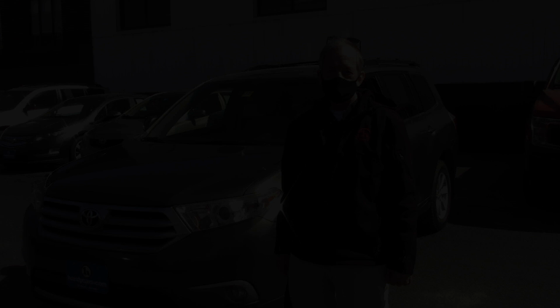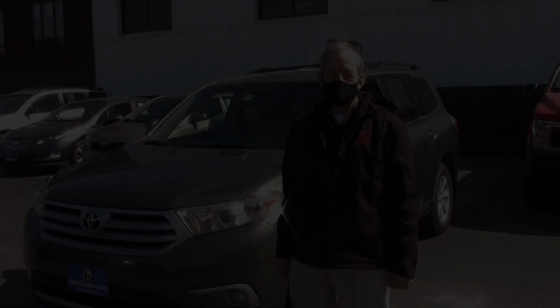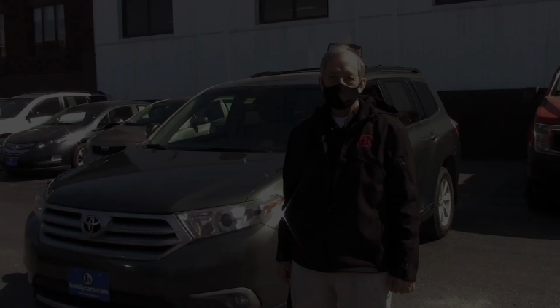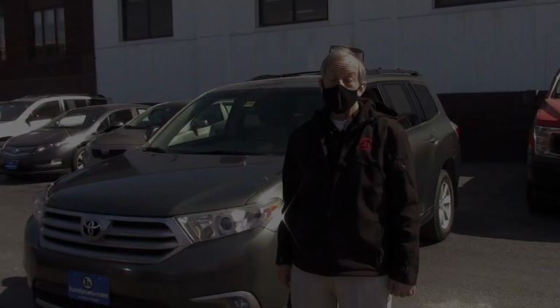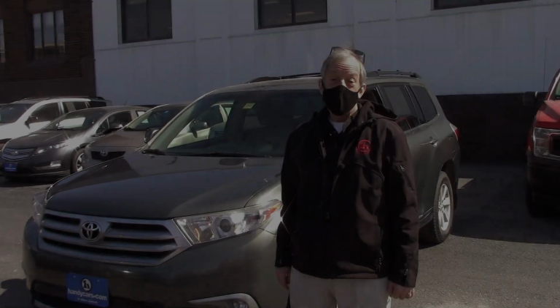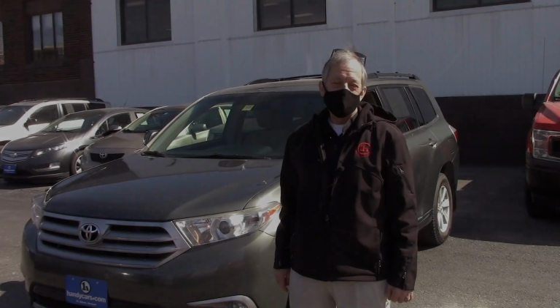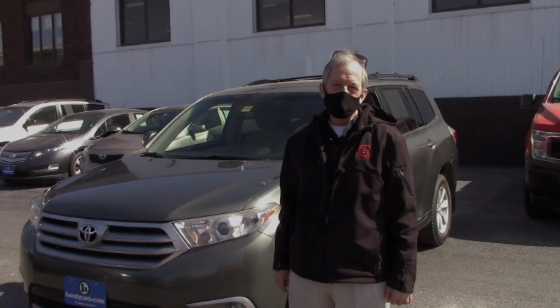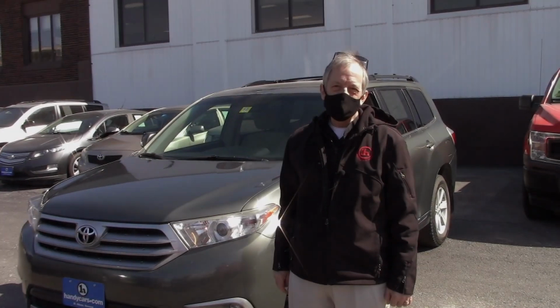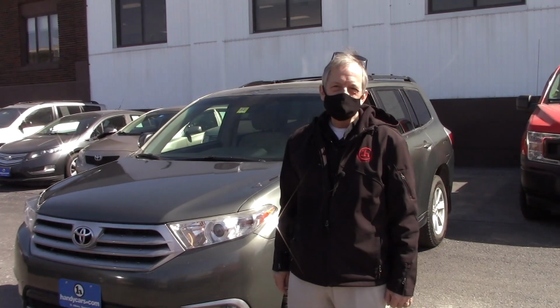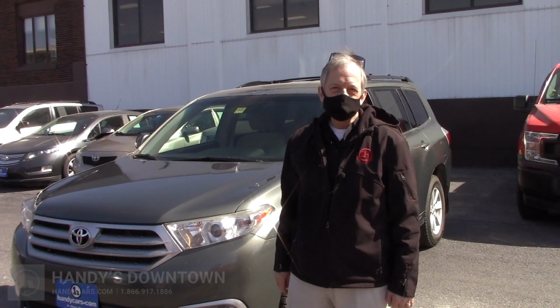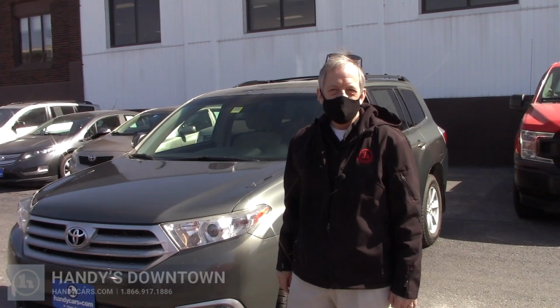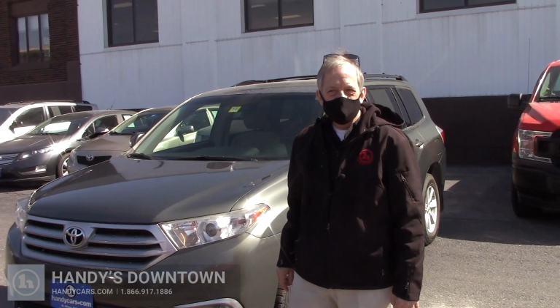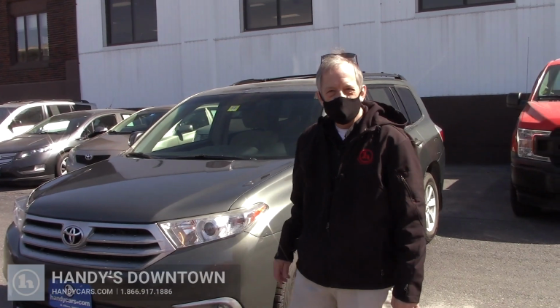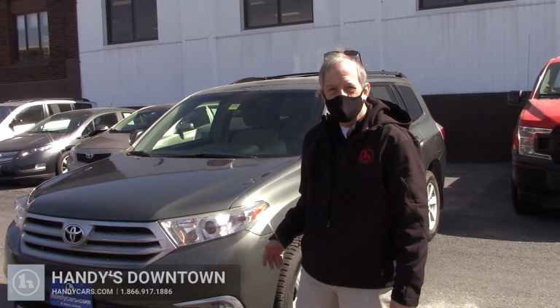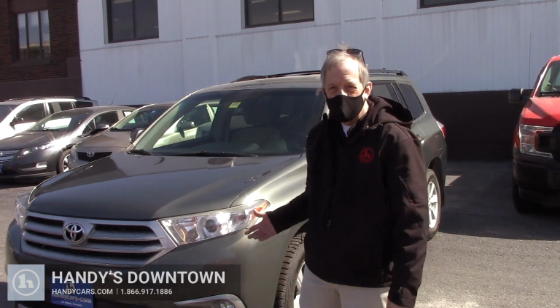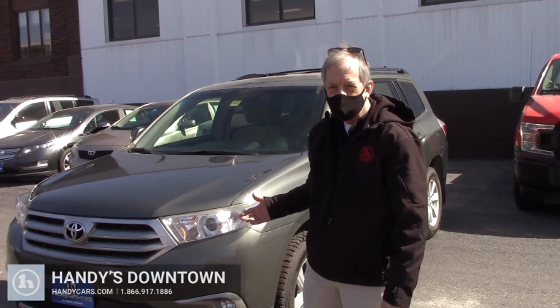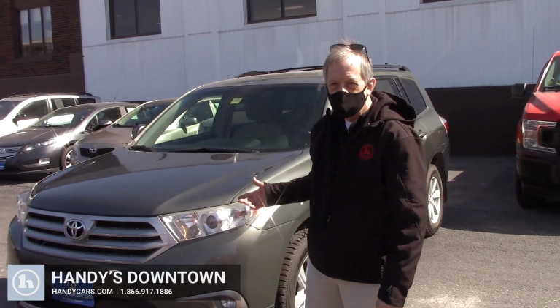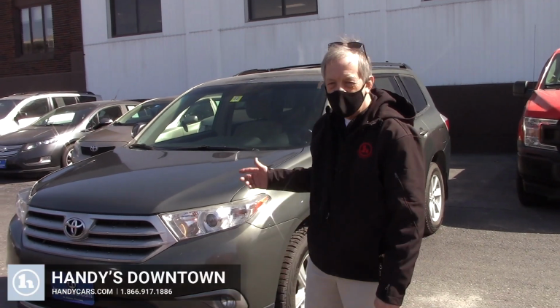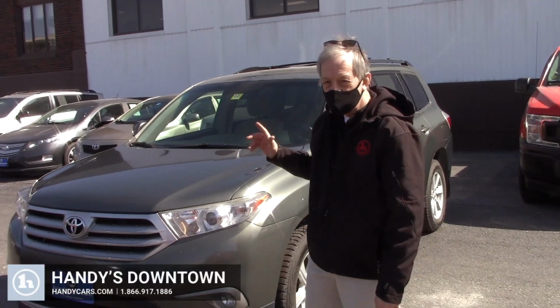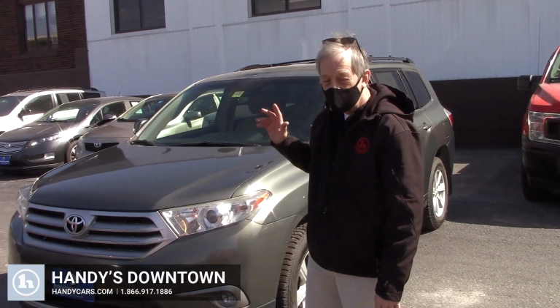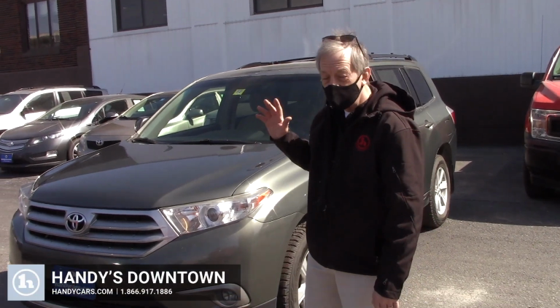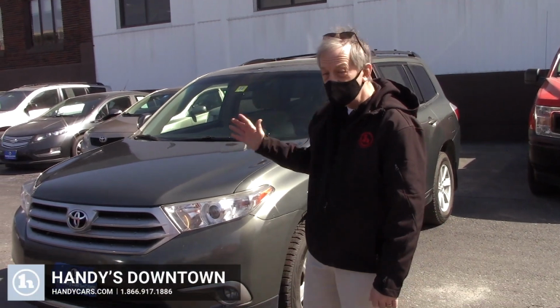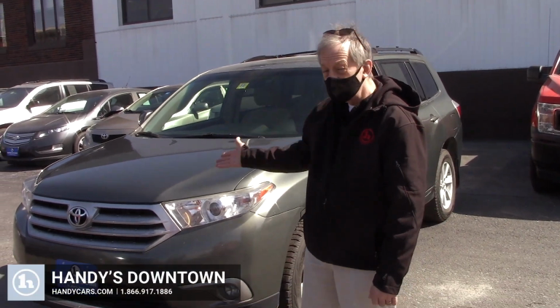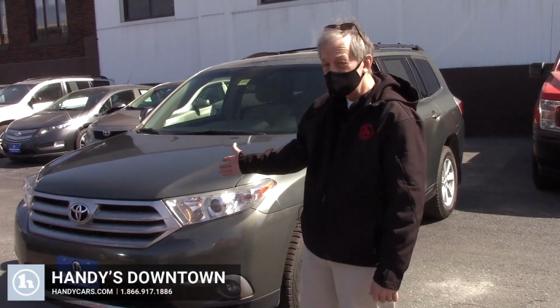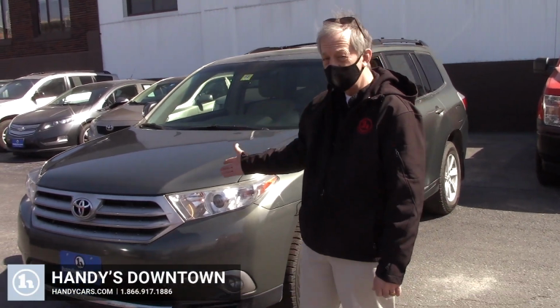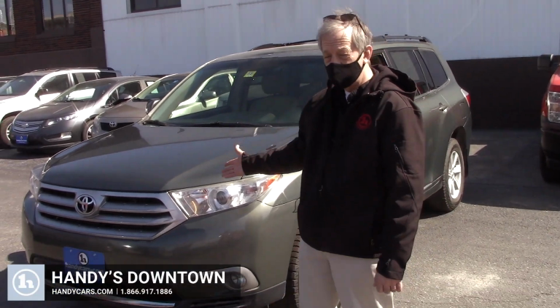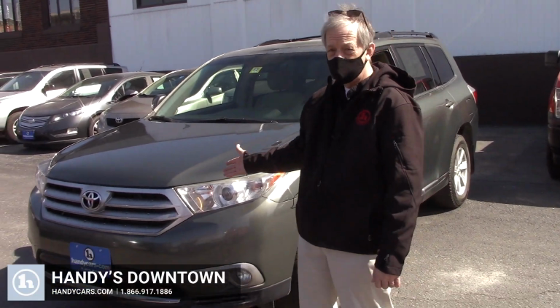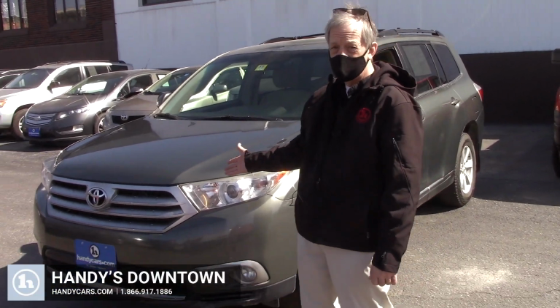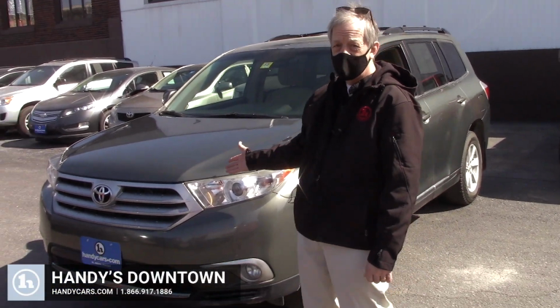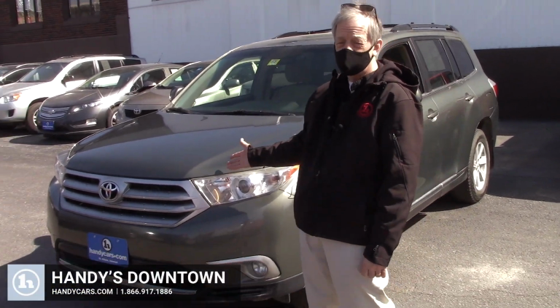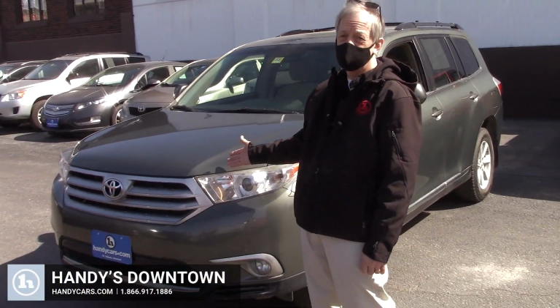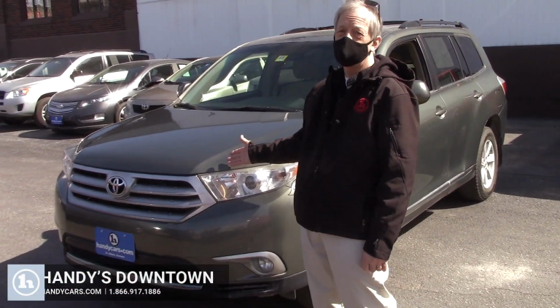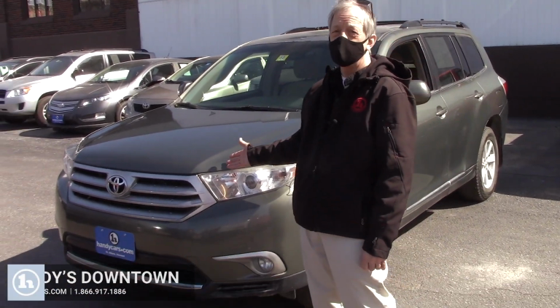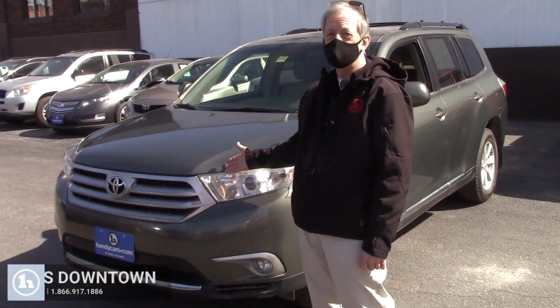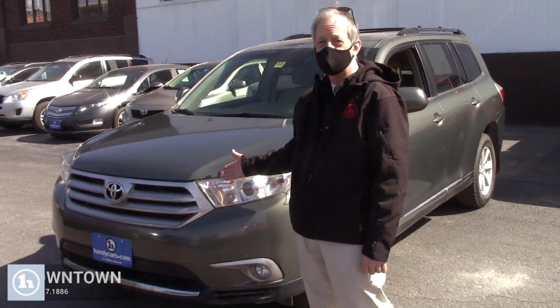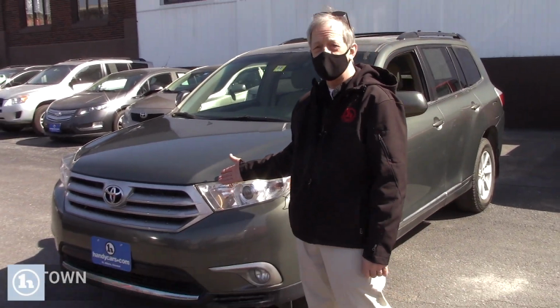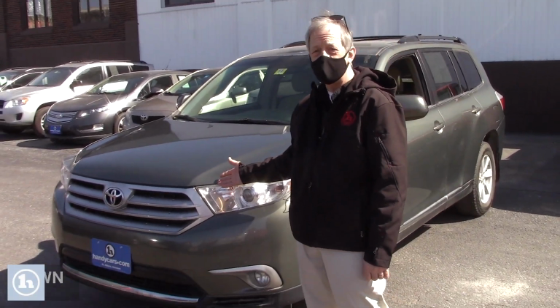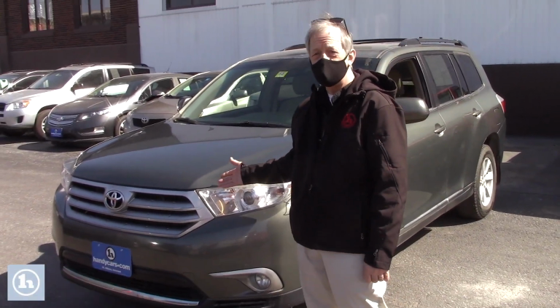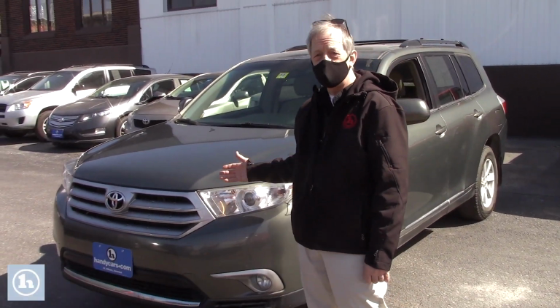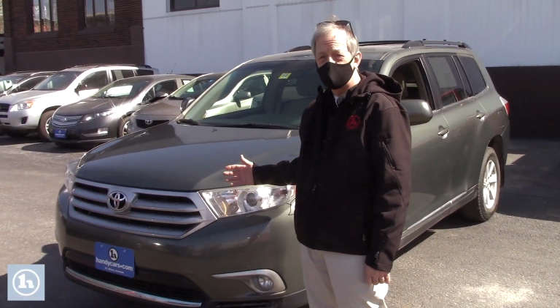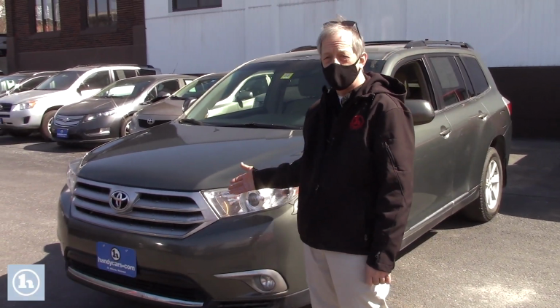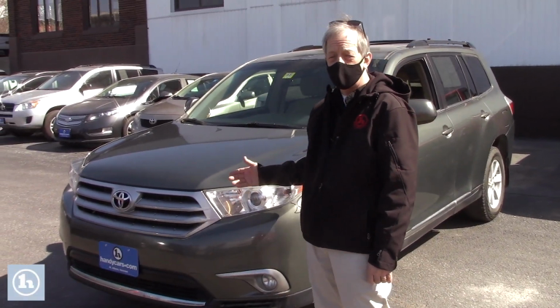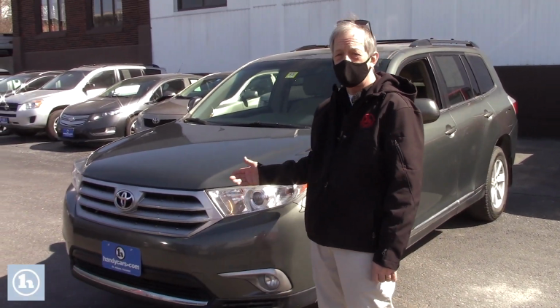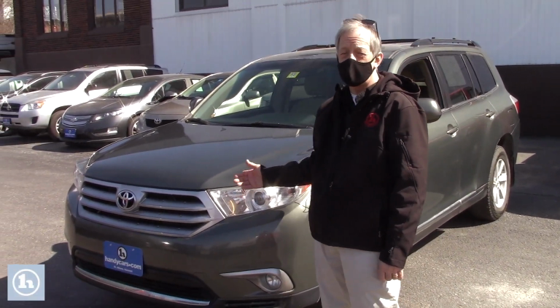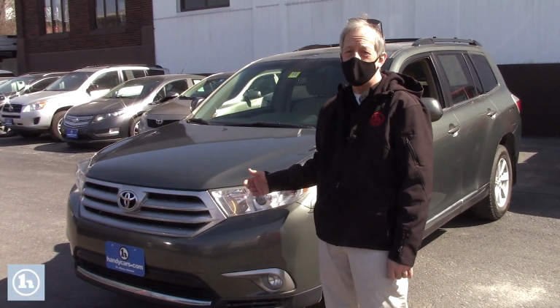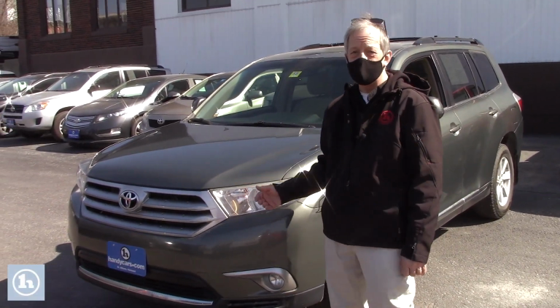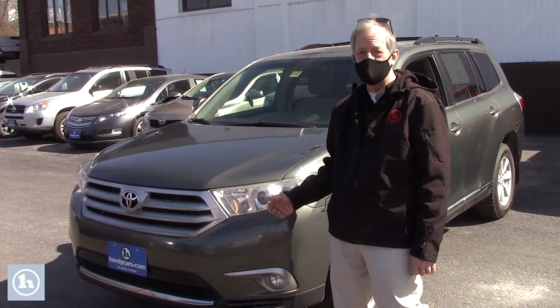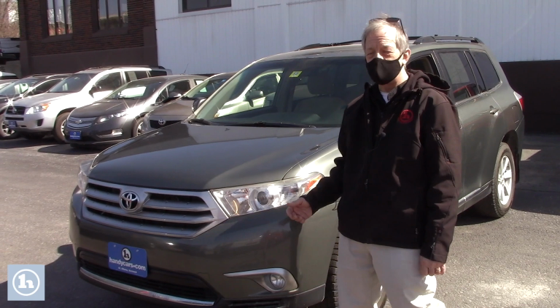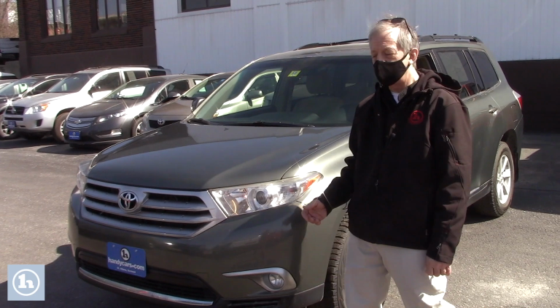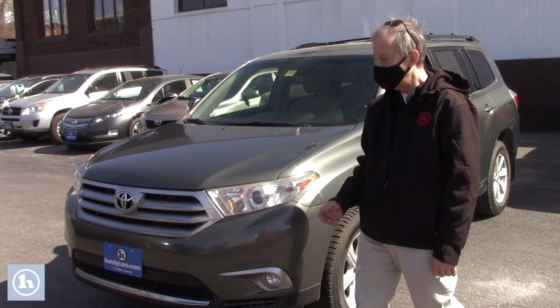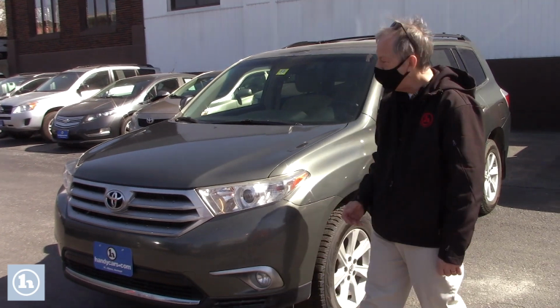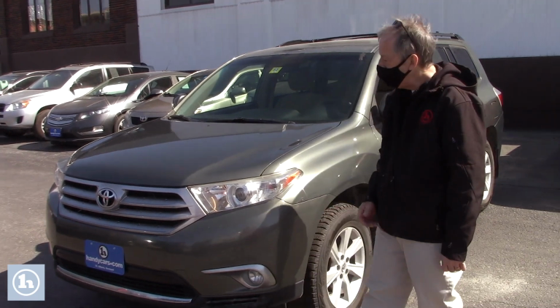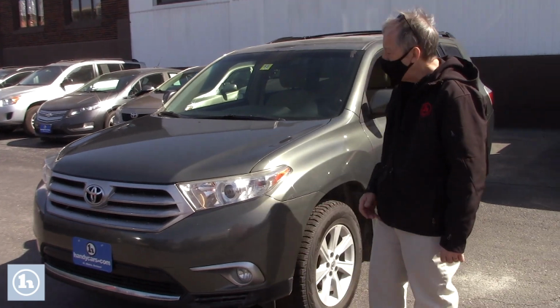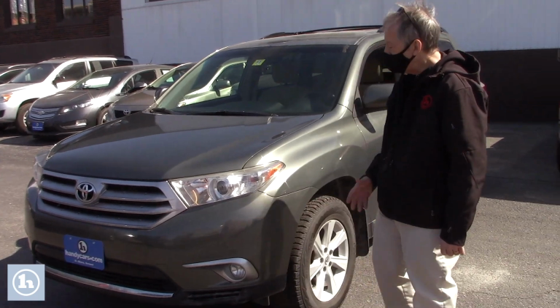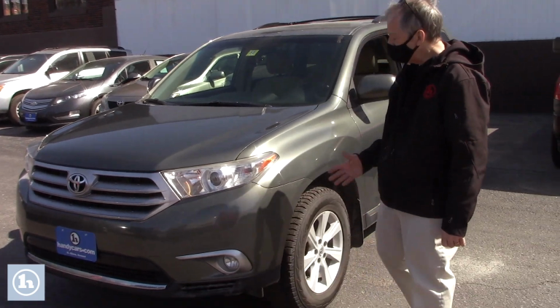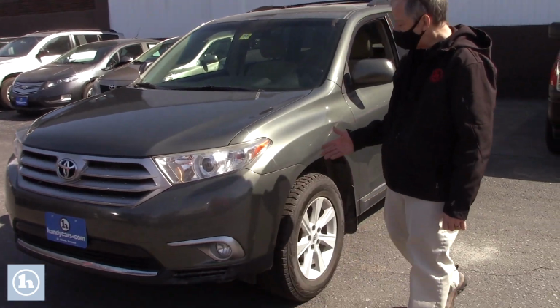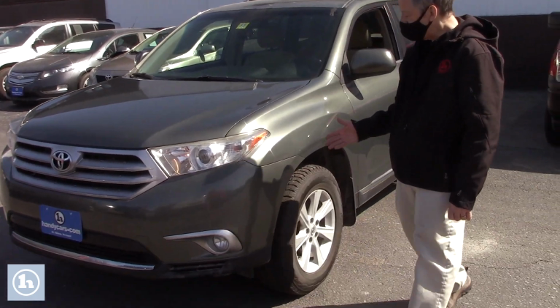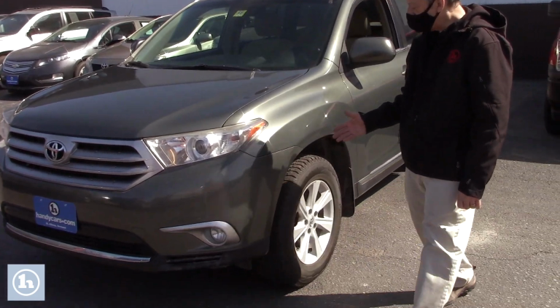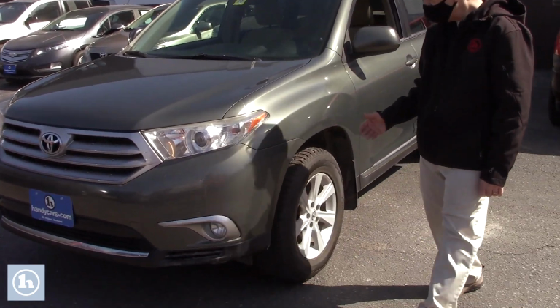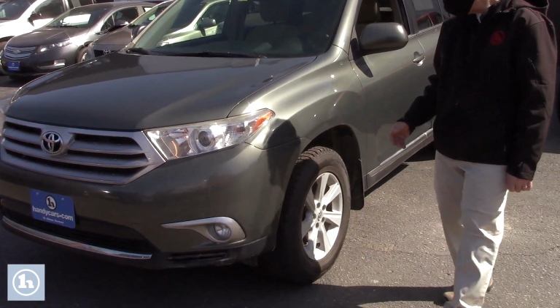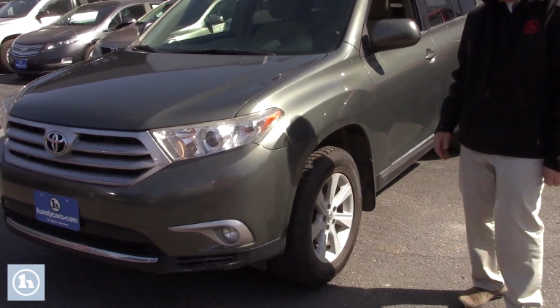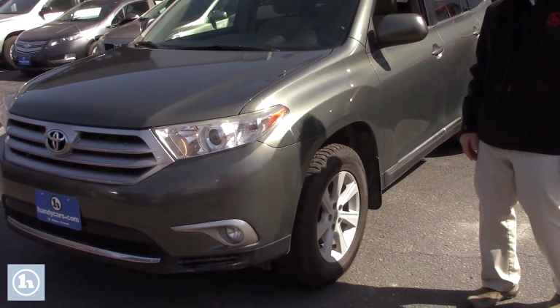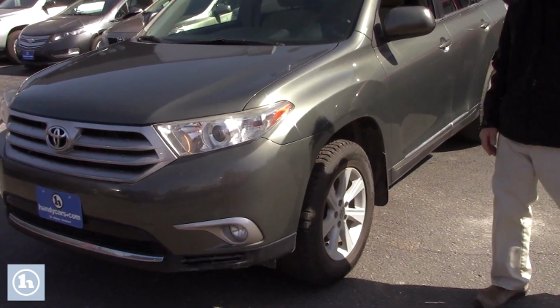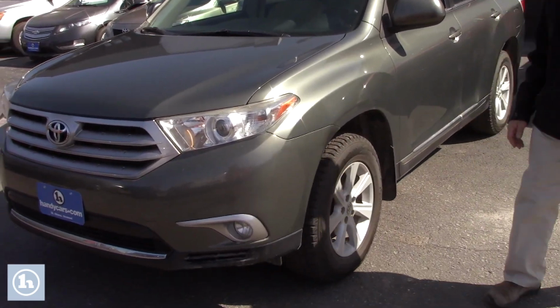Hi Emily, it's Mike here at Handy Downtown. Here's that 2013 Toyota Highlander. Let's take a closer look.